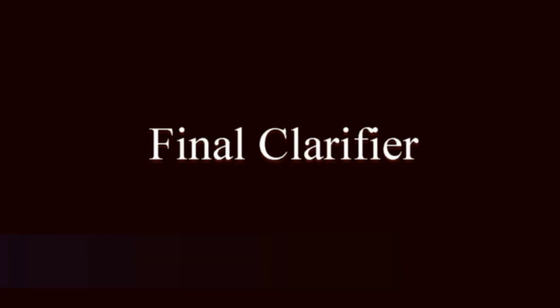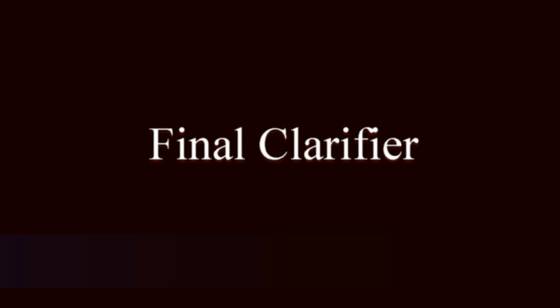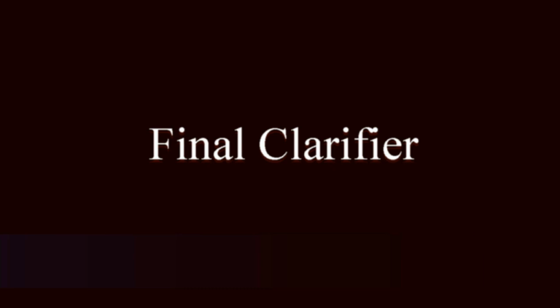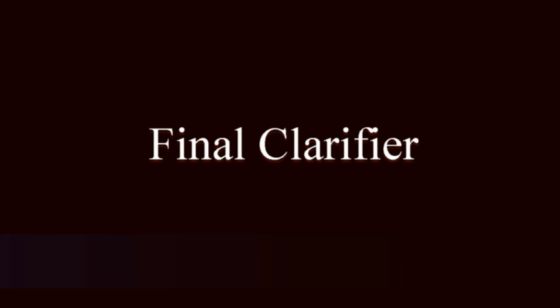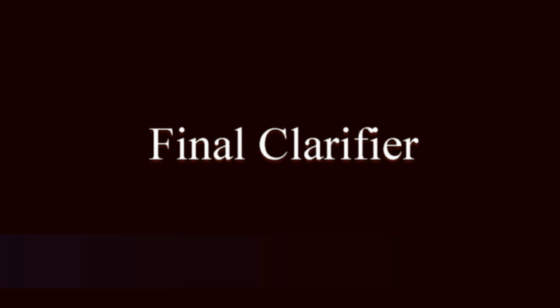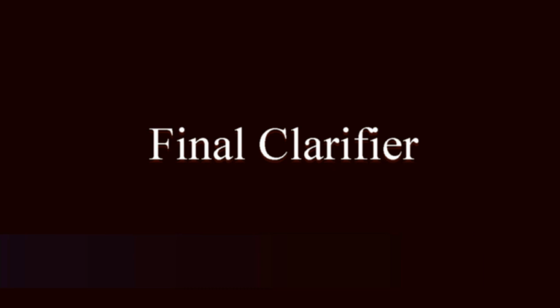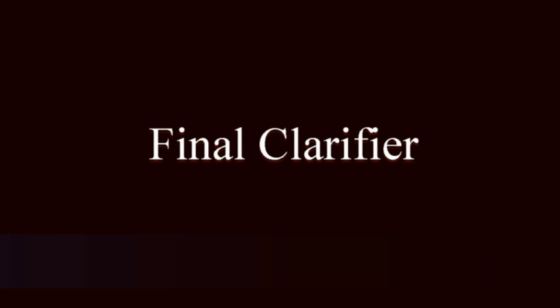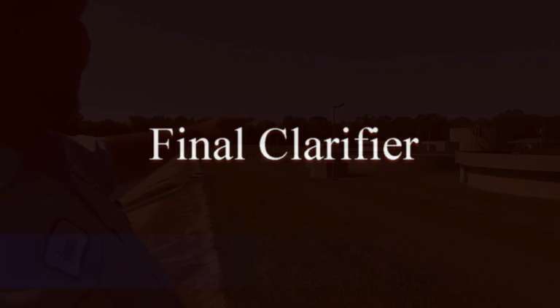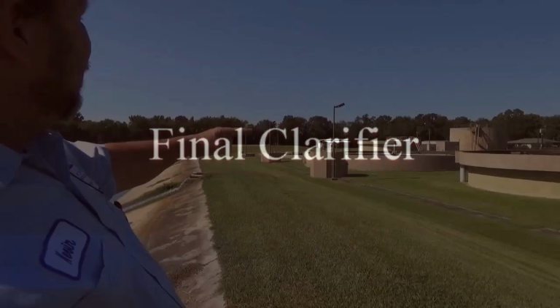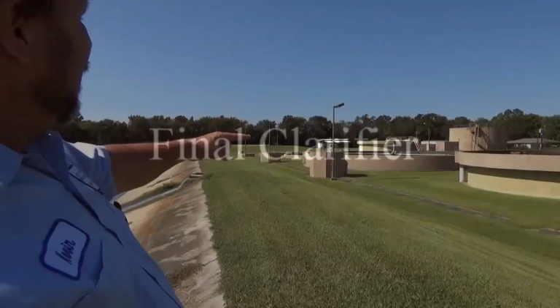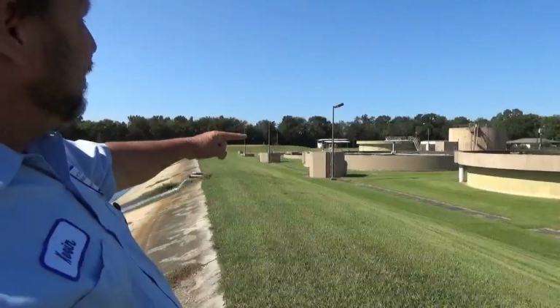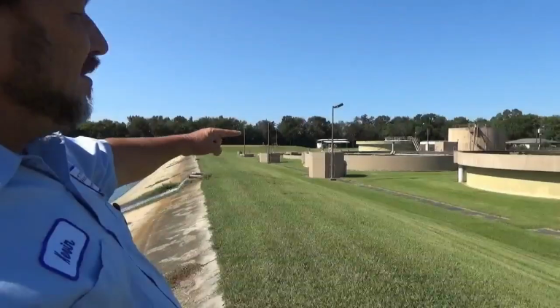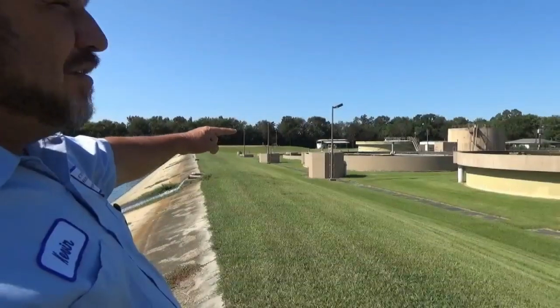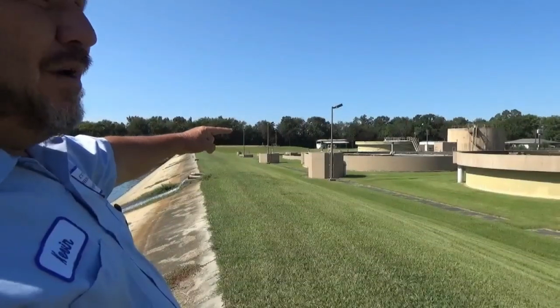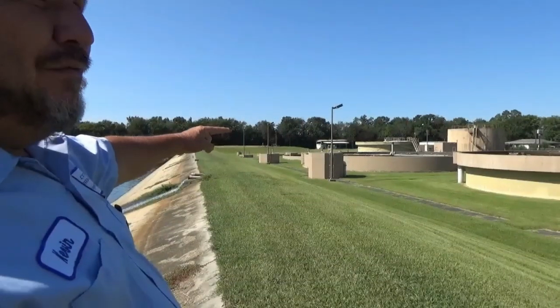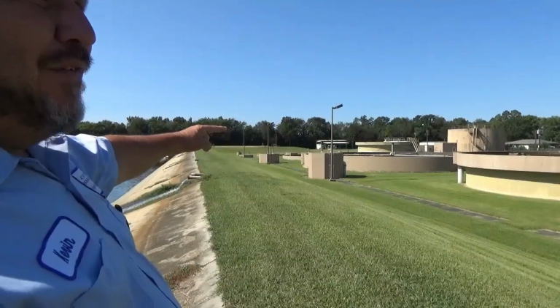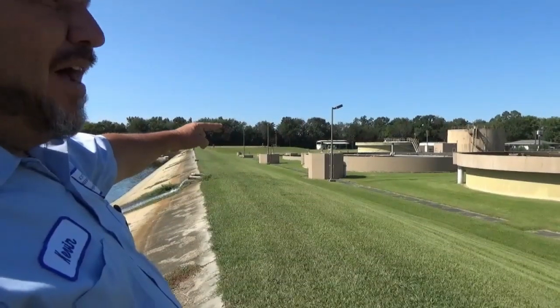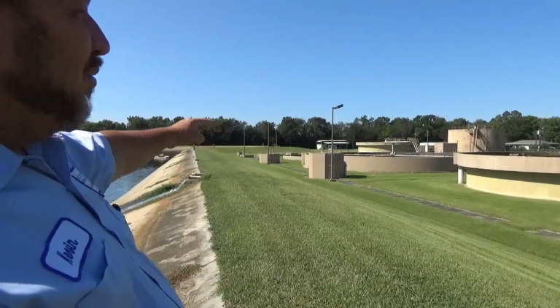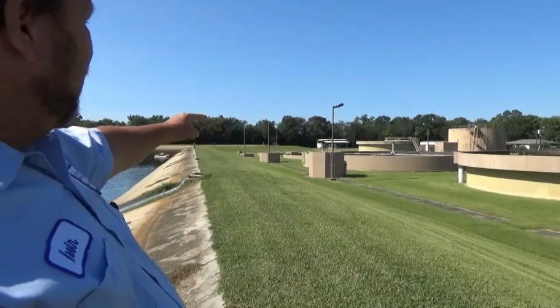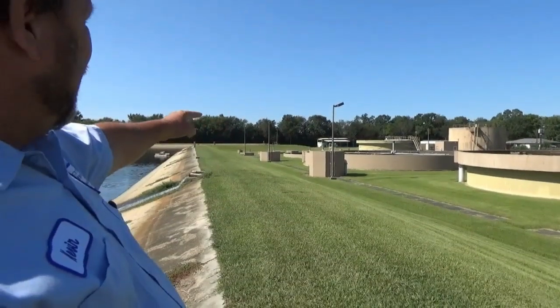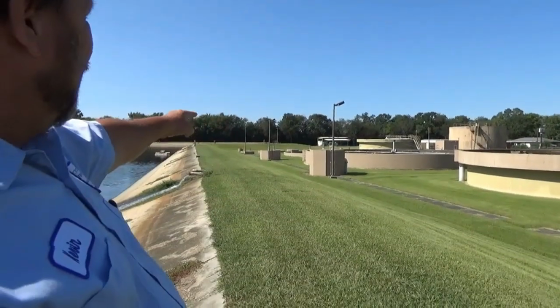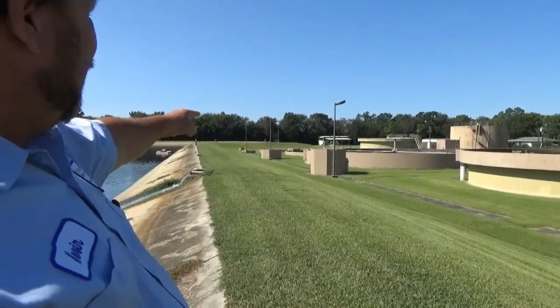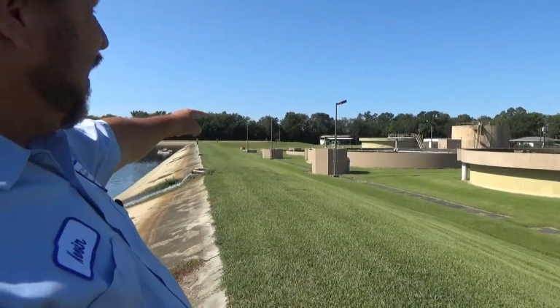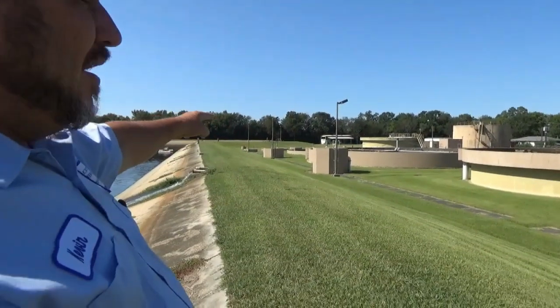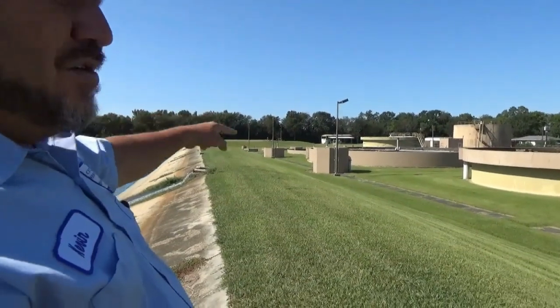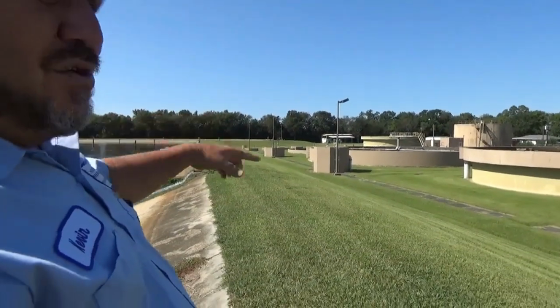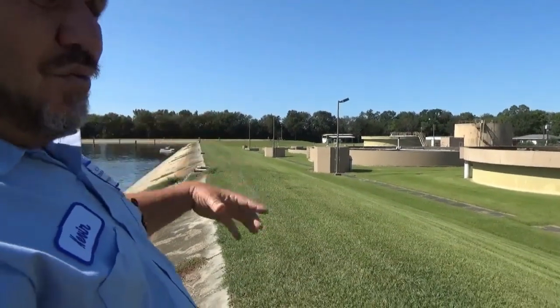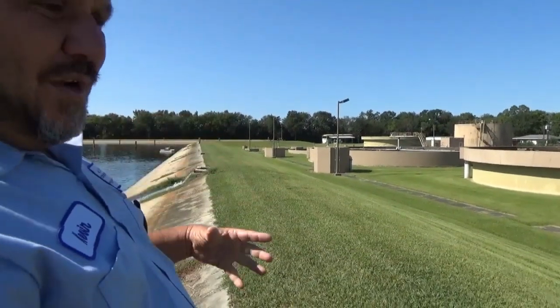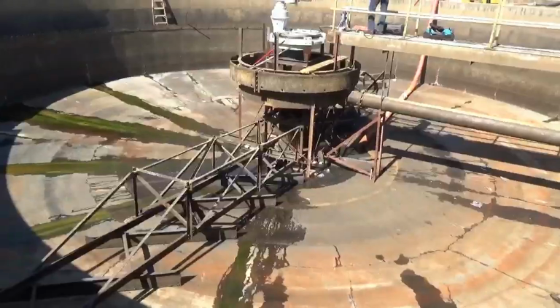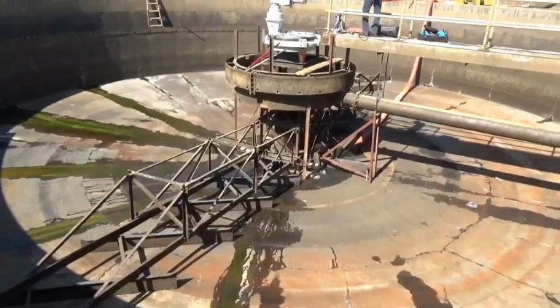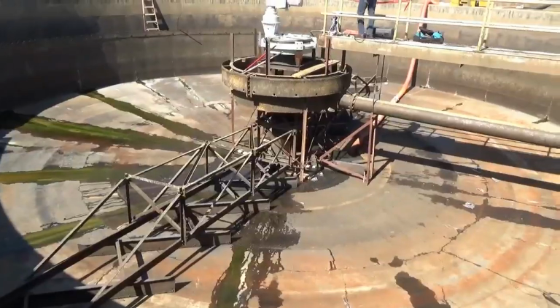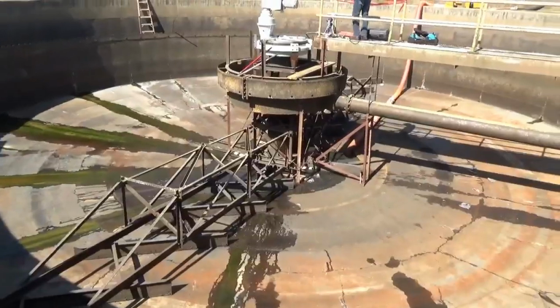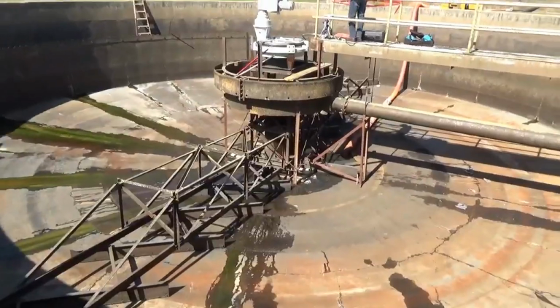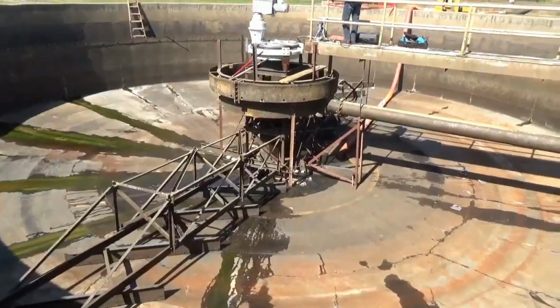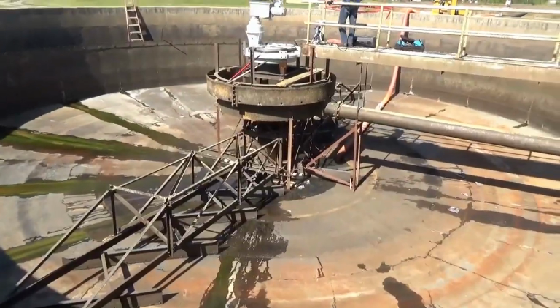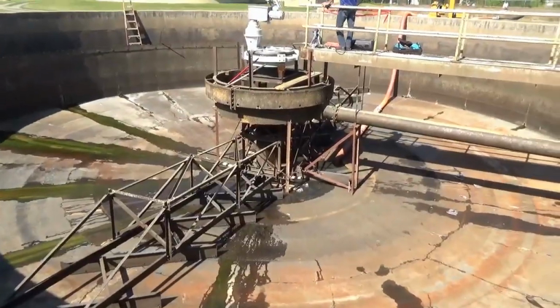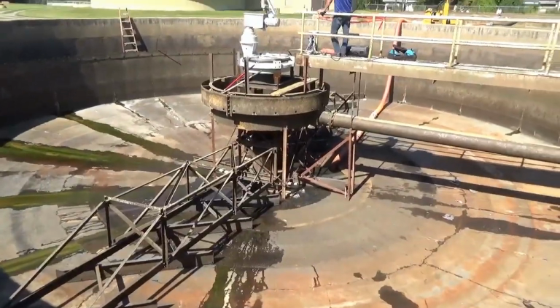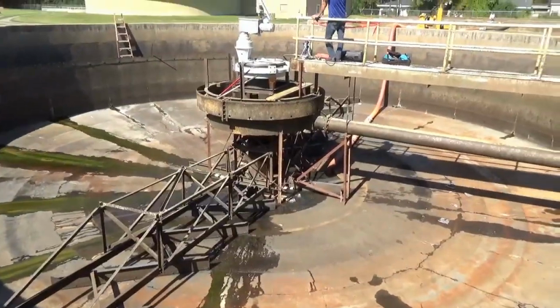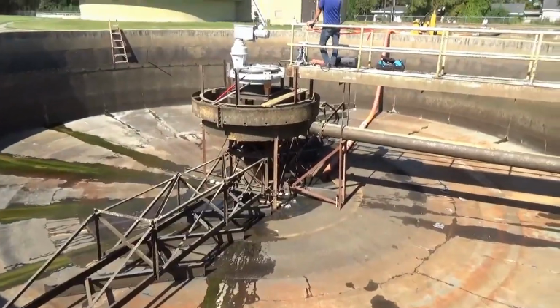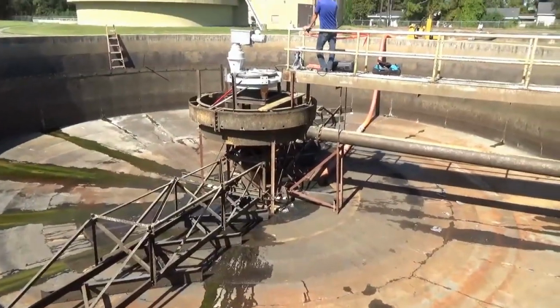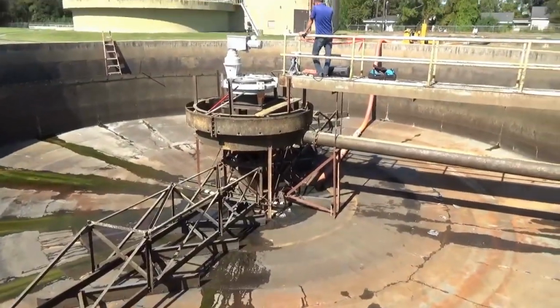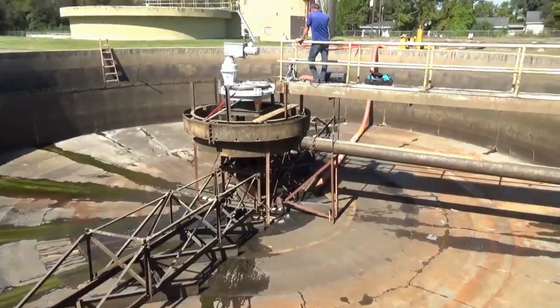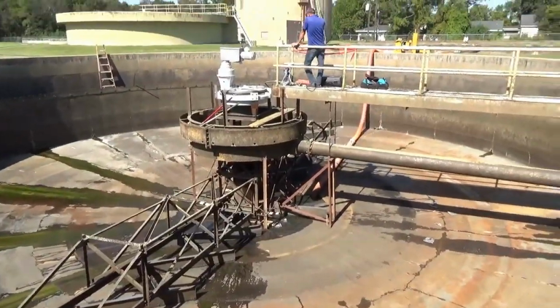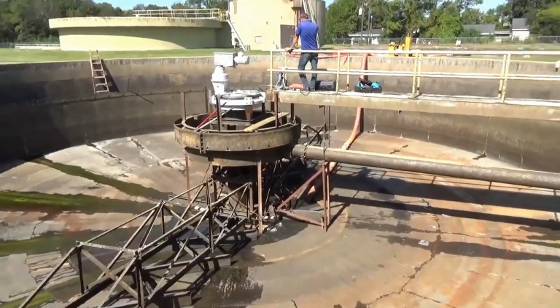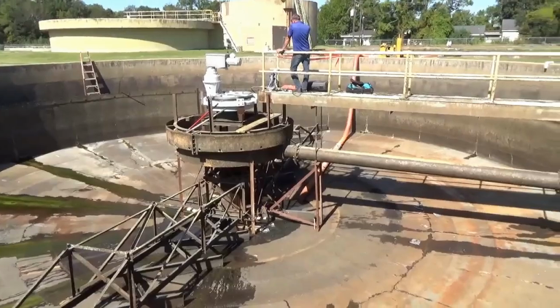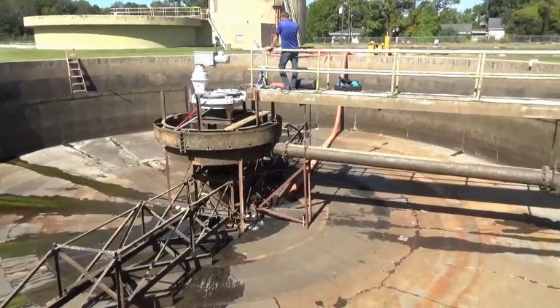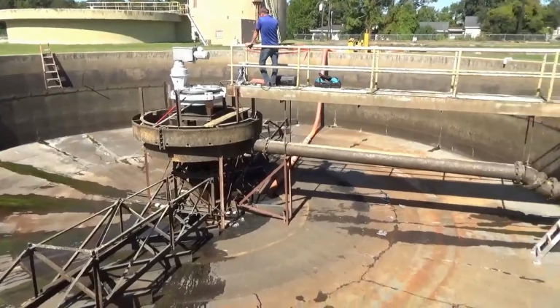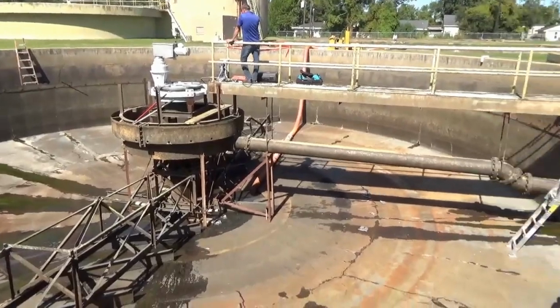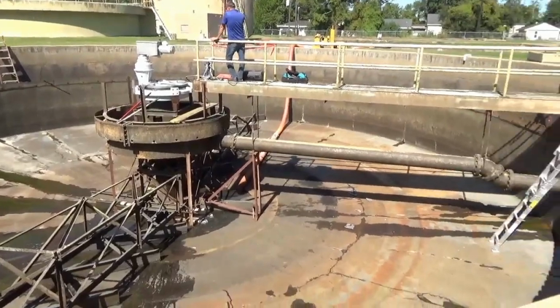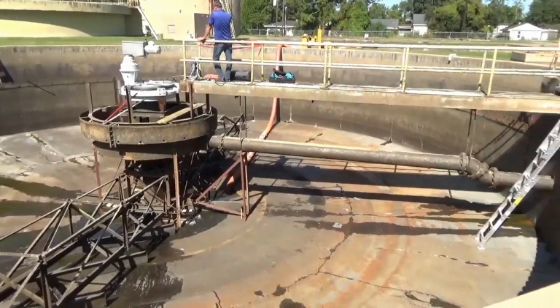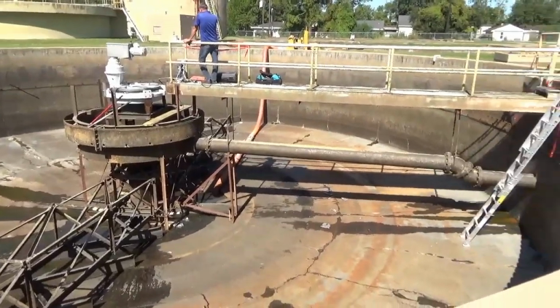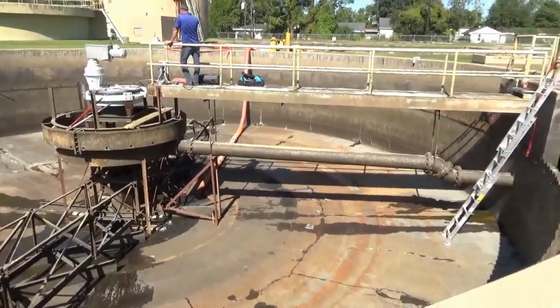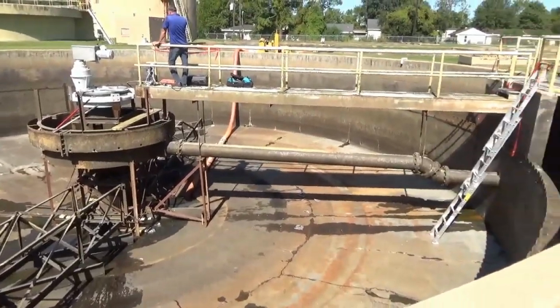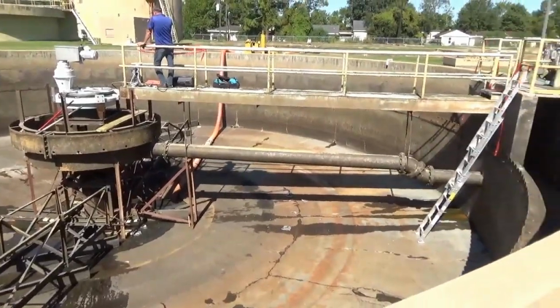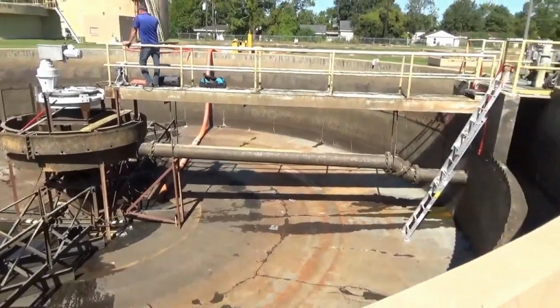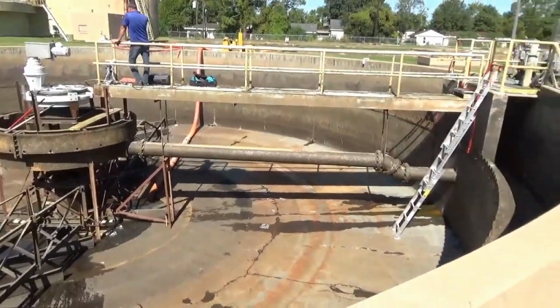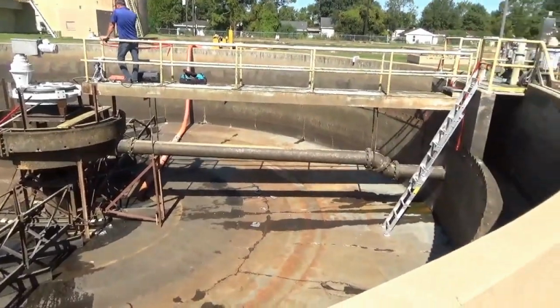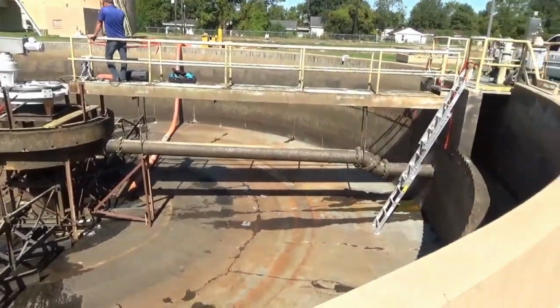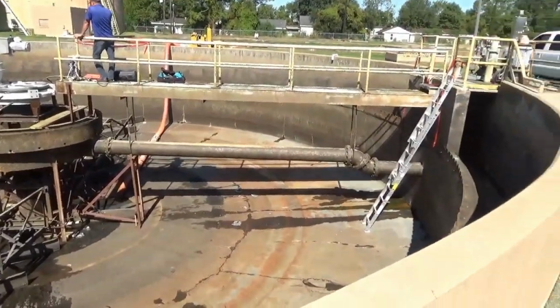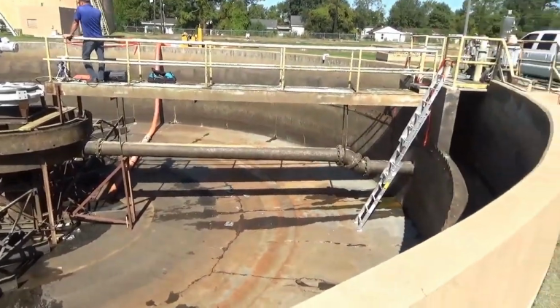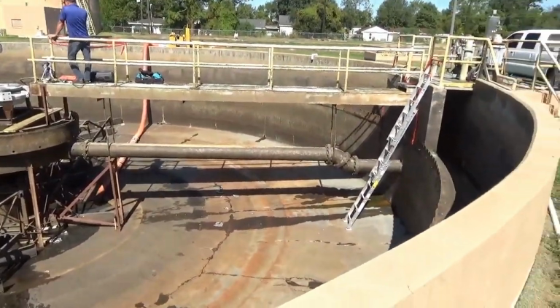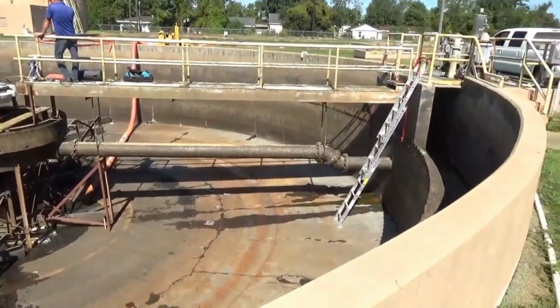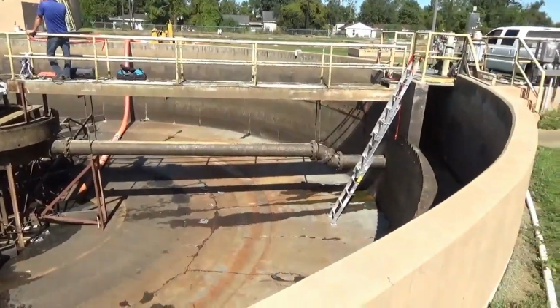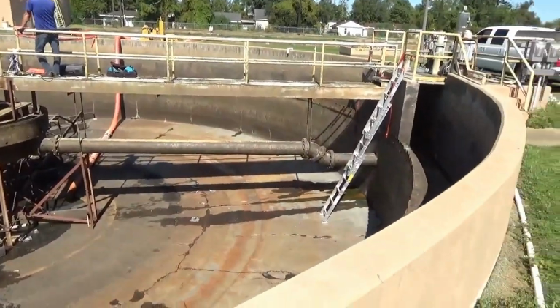From there, it is pumped into the final clarifier where there's another scraper and all the remaining trash comes out.